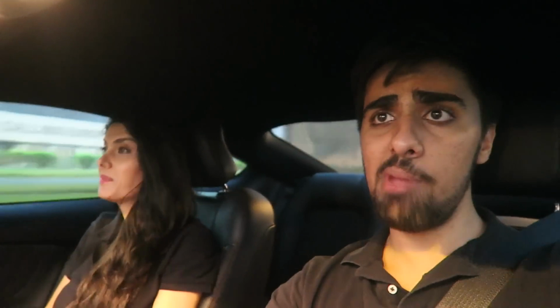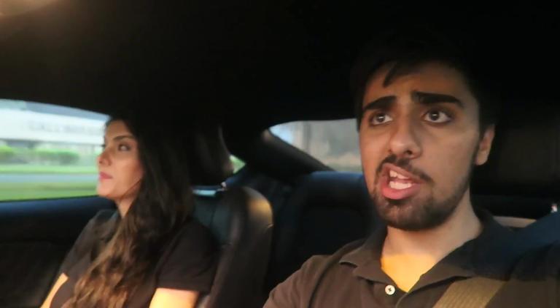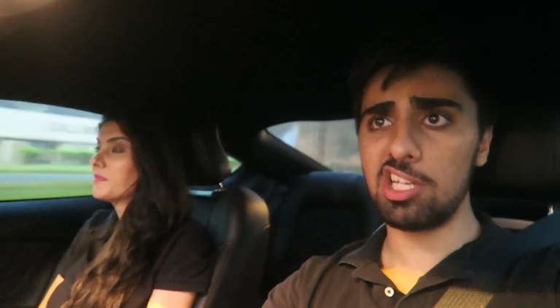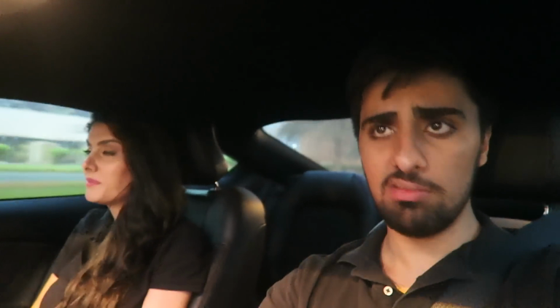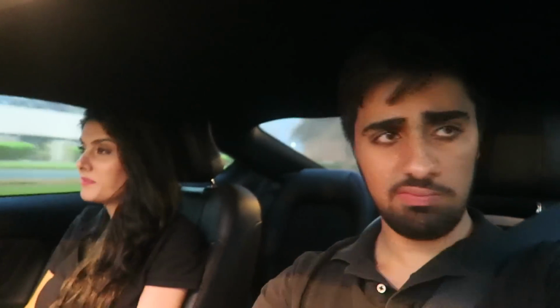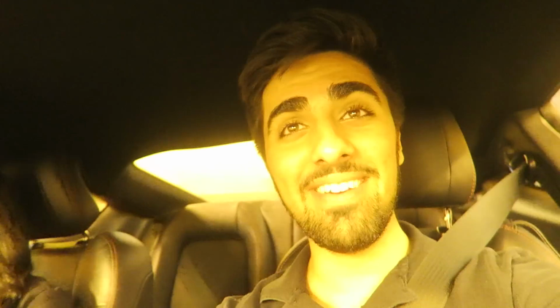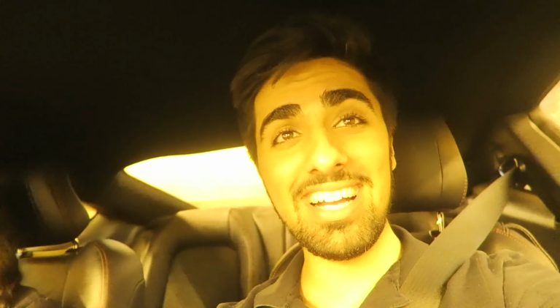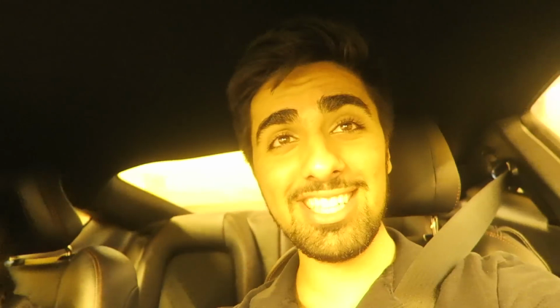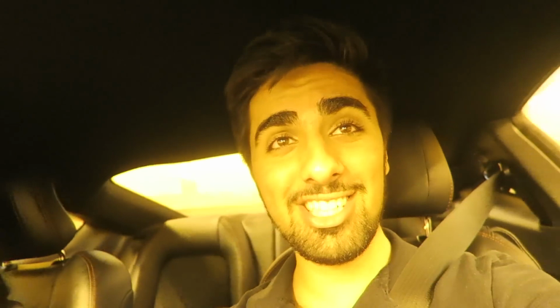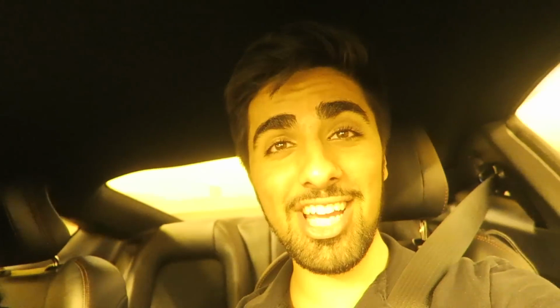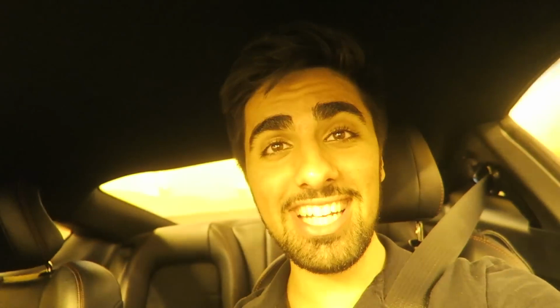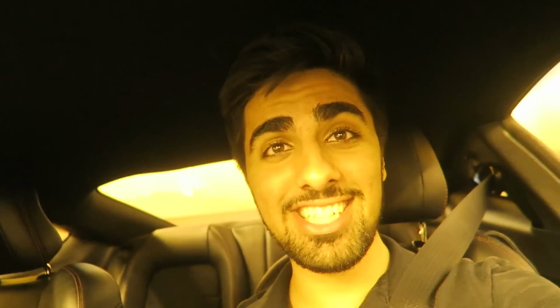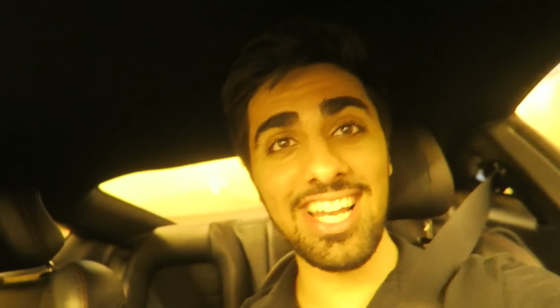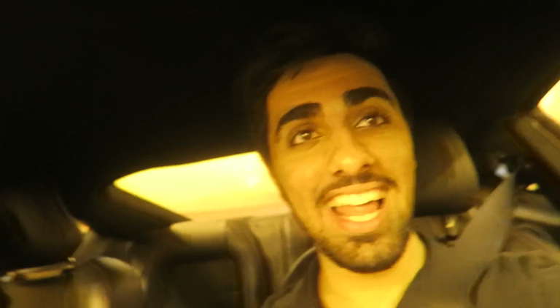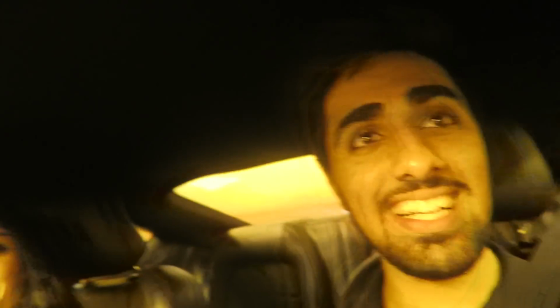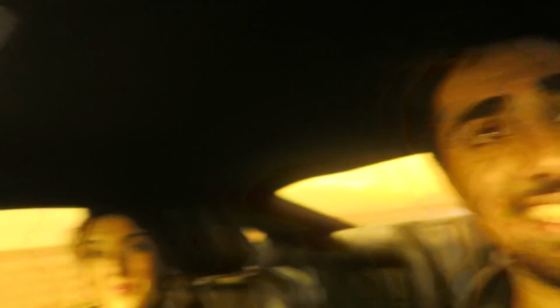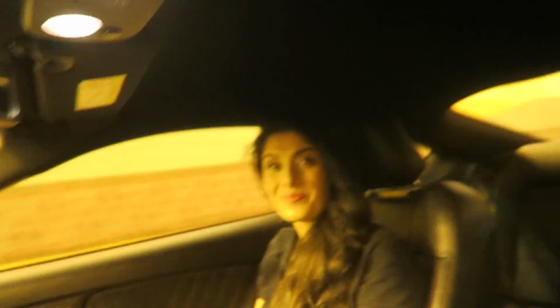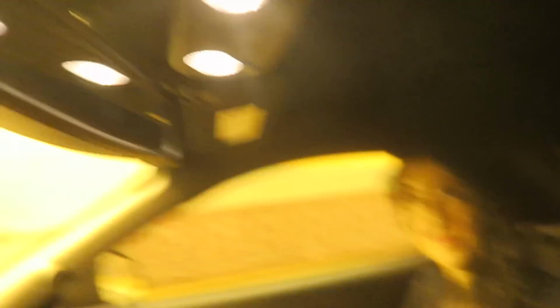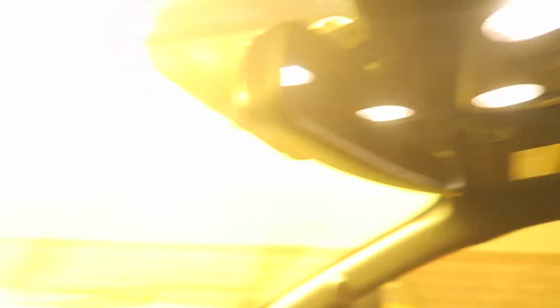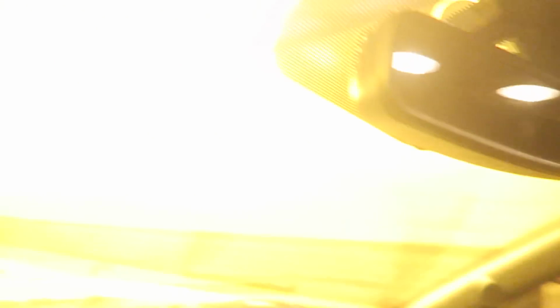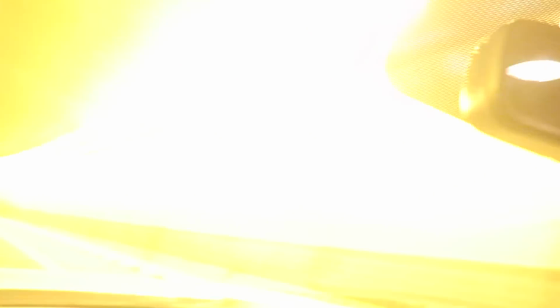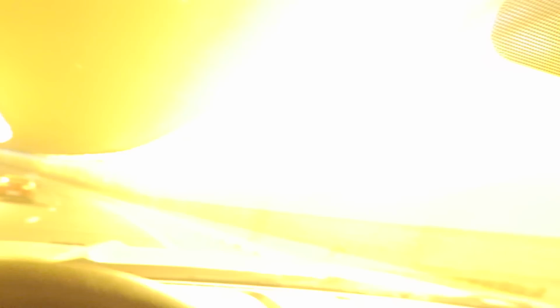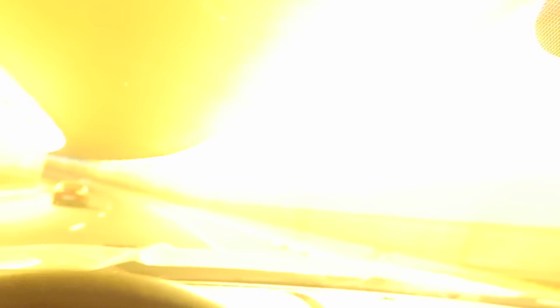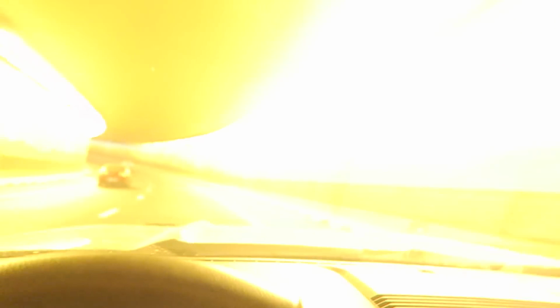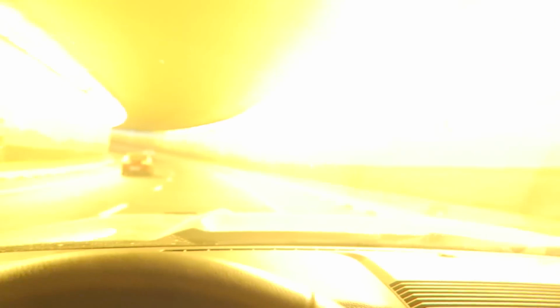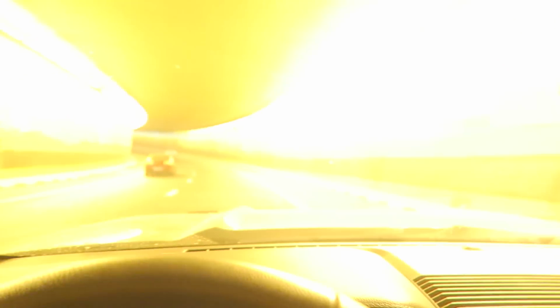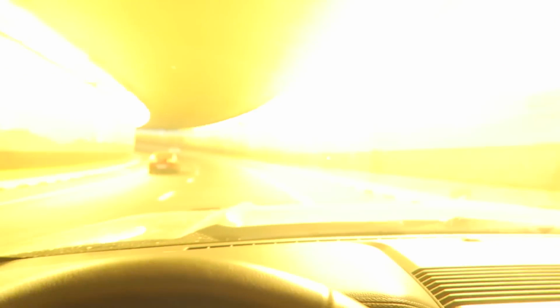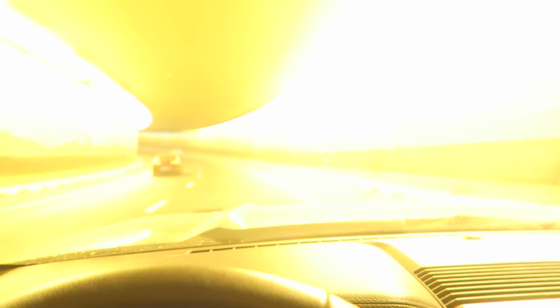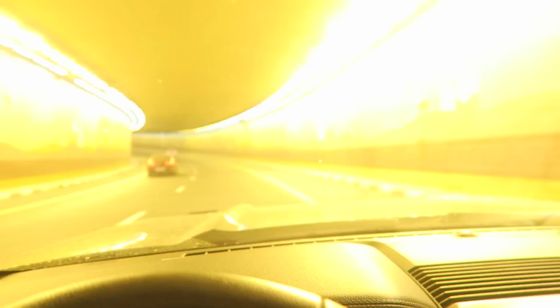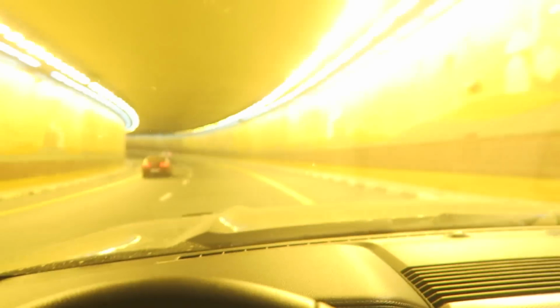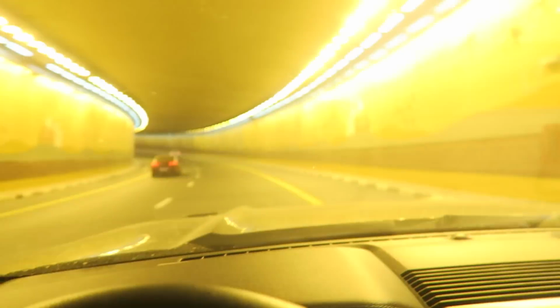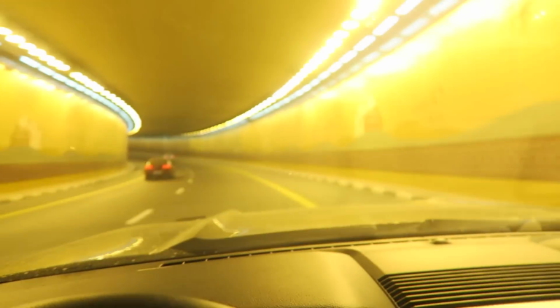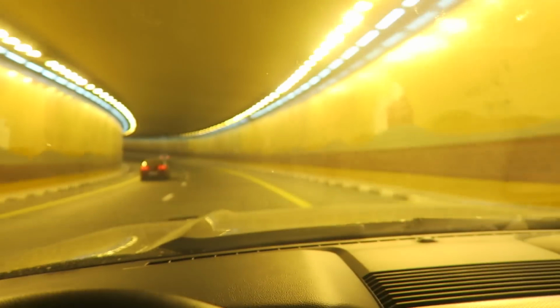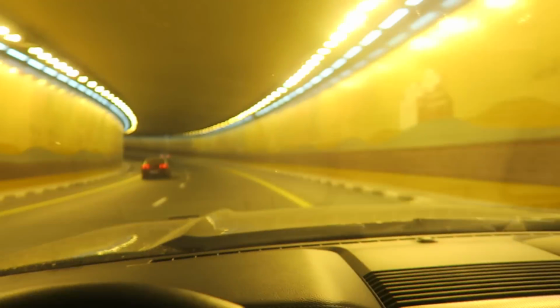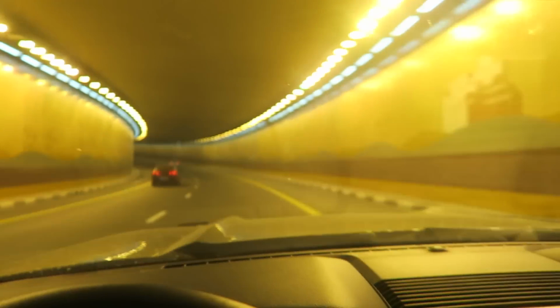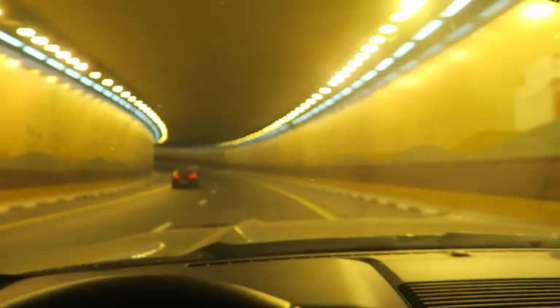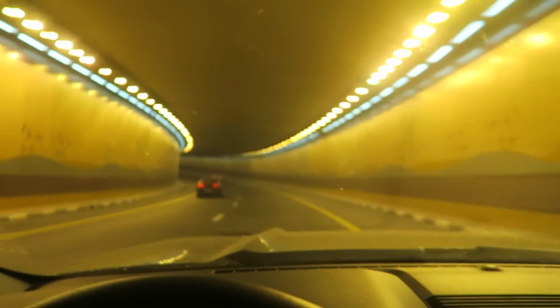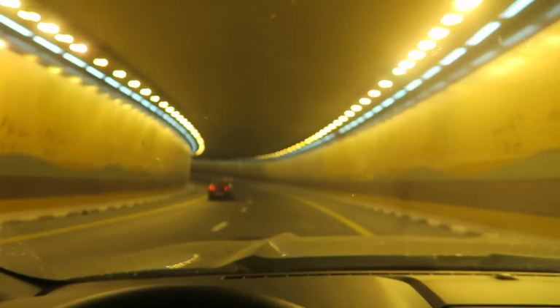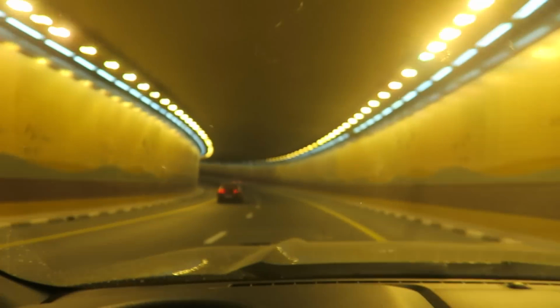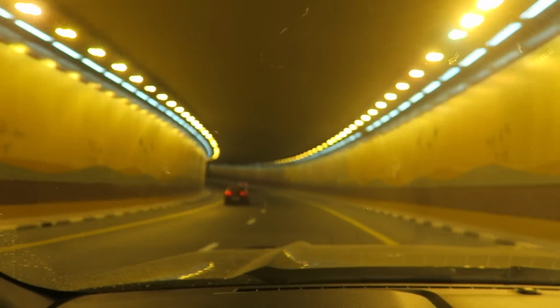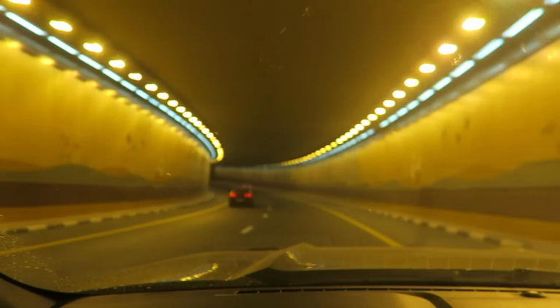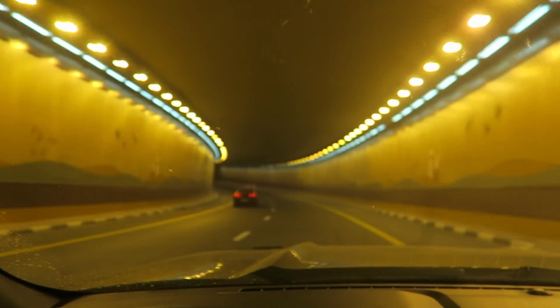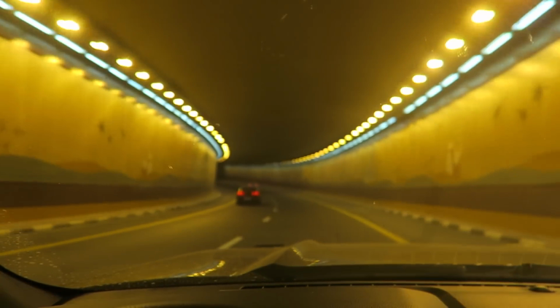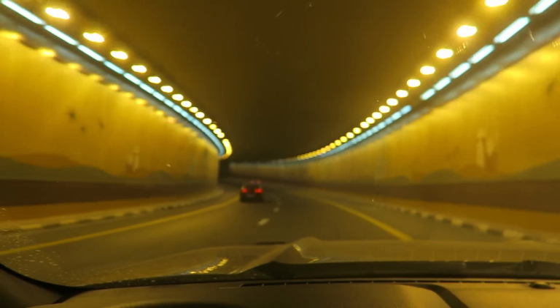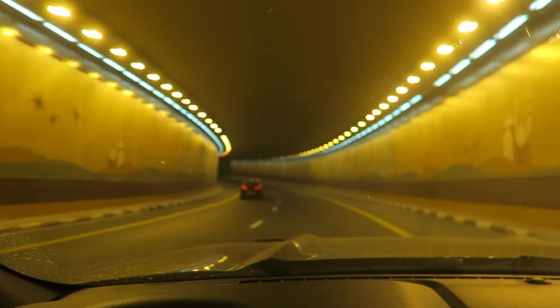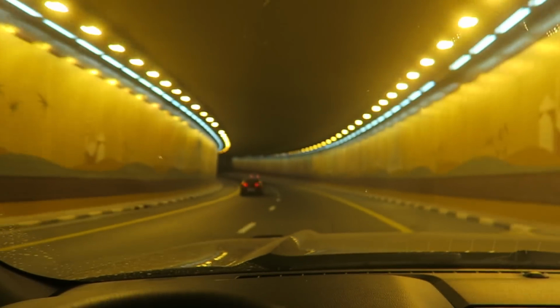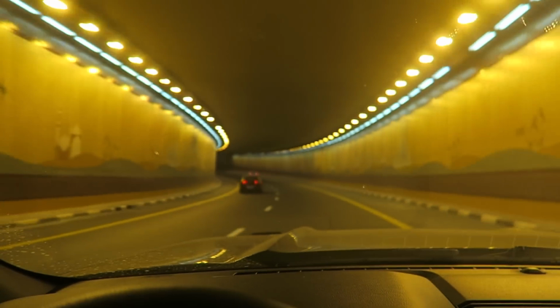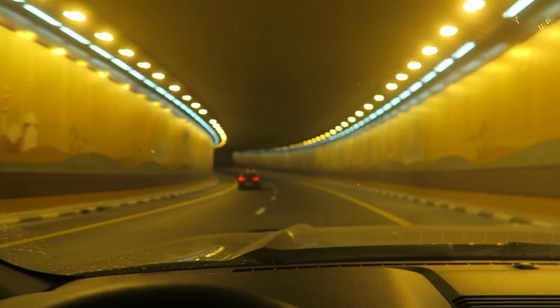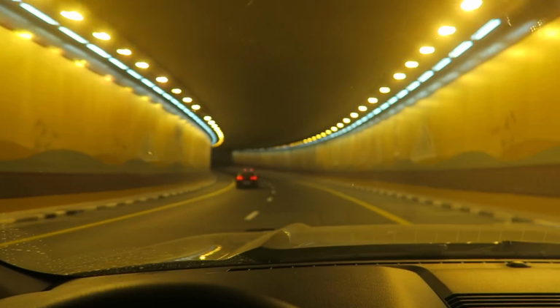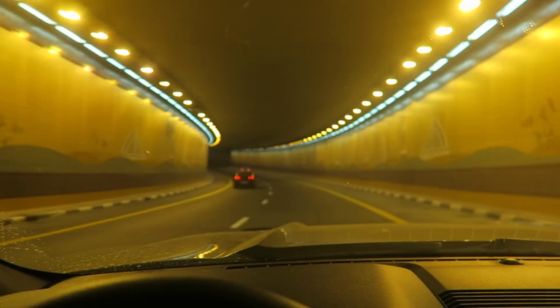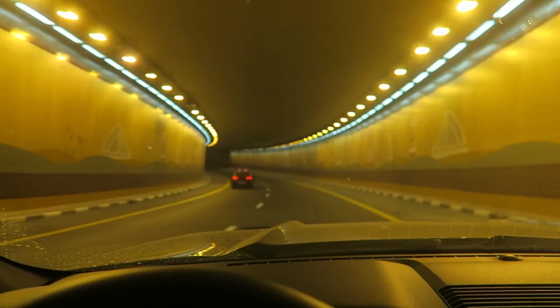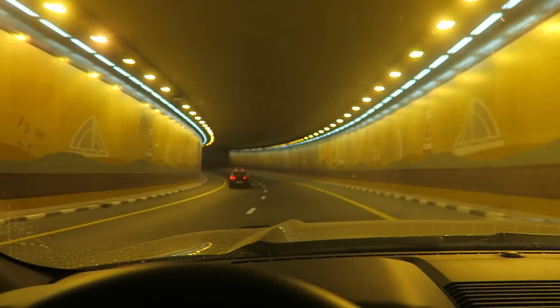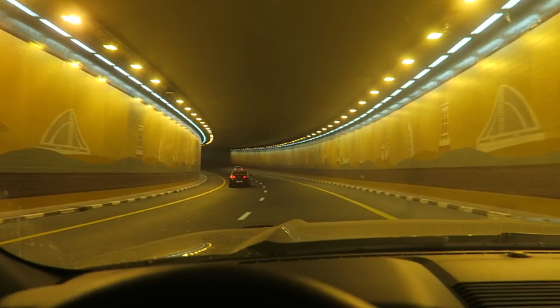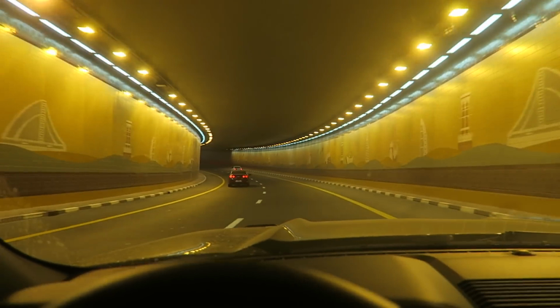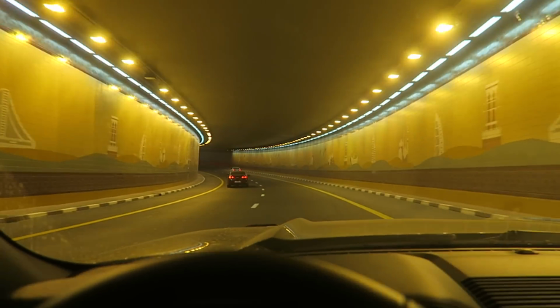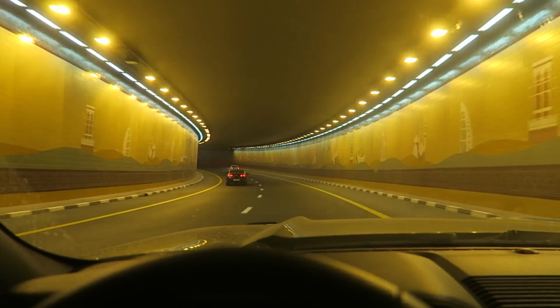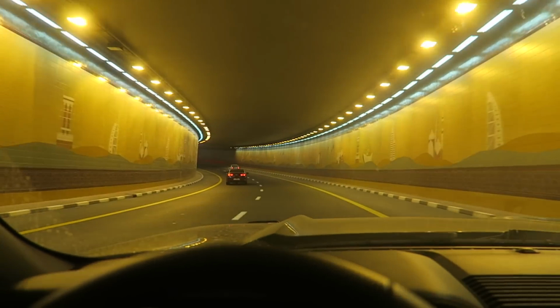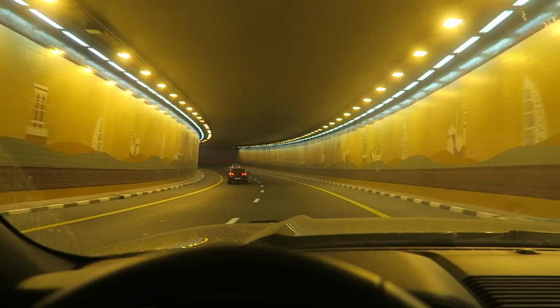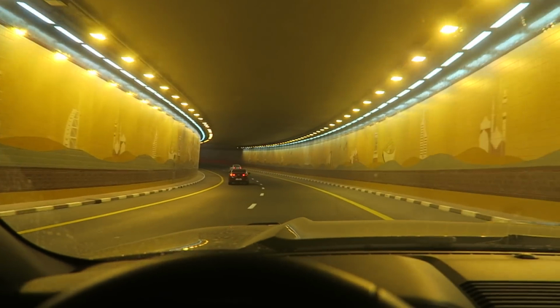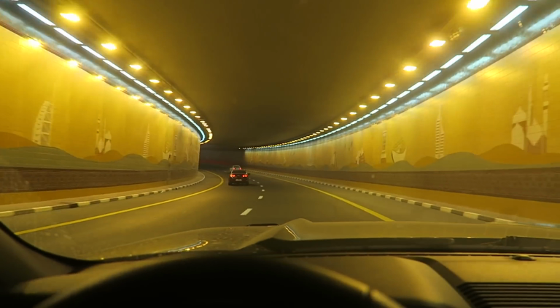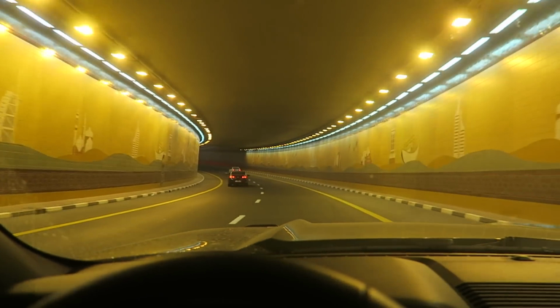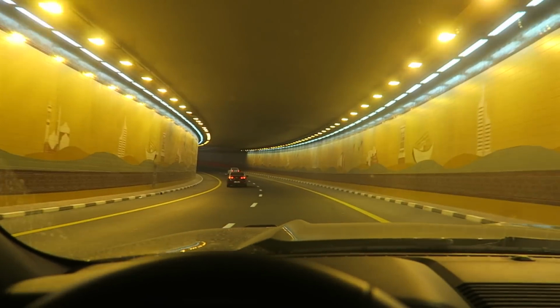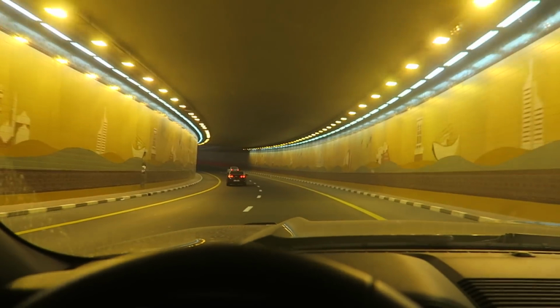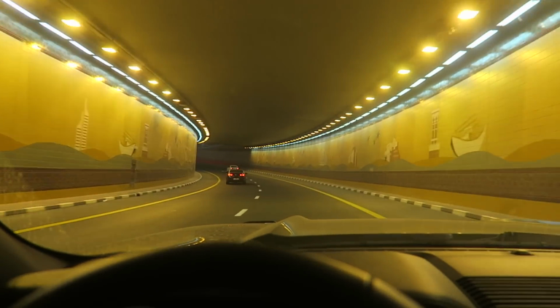They've actually changed the lights in this tunnel and it looks amazing. Look at this tunnel, guys — it looks so free.